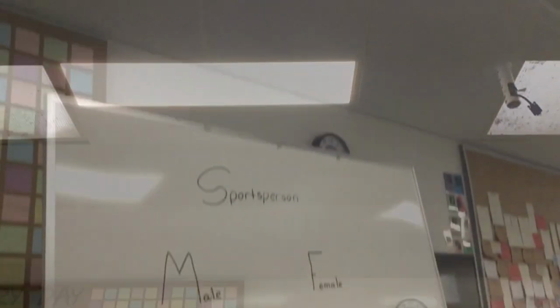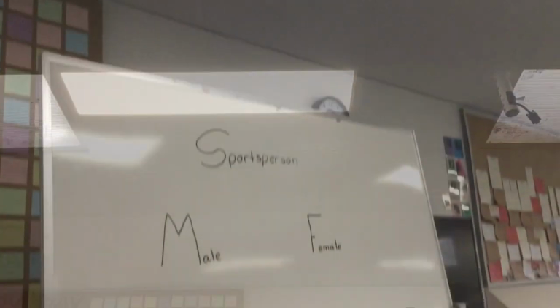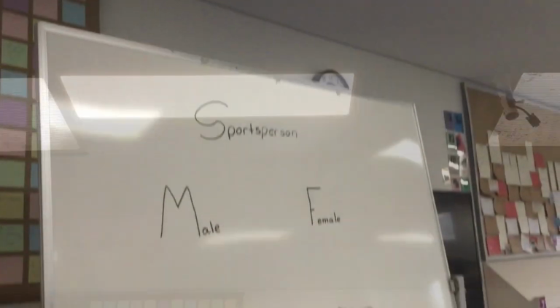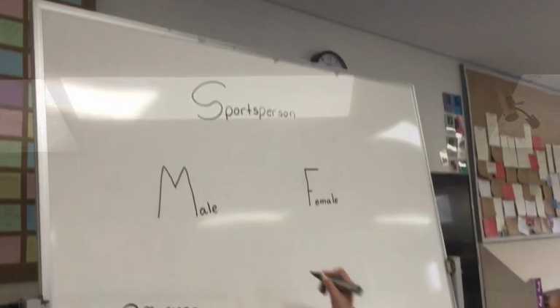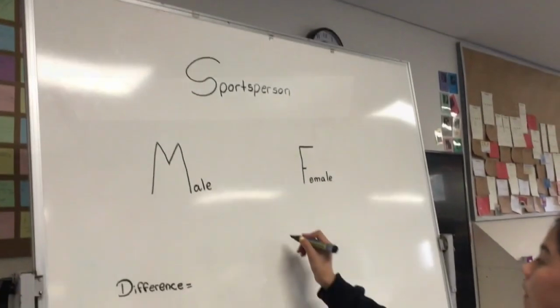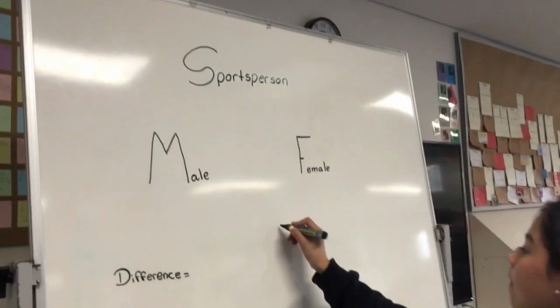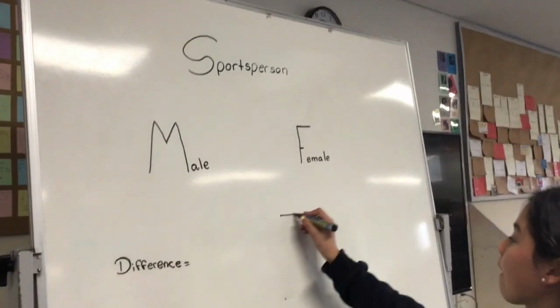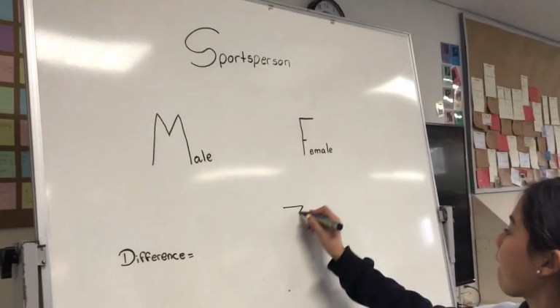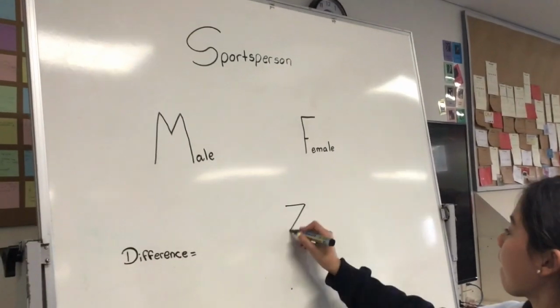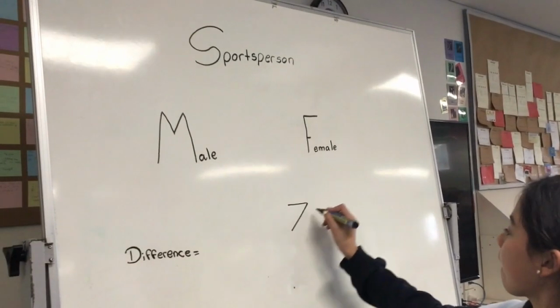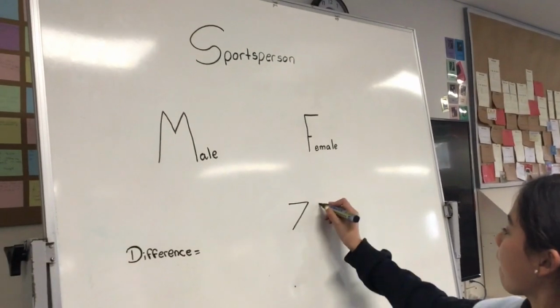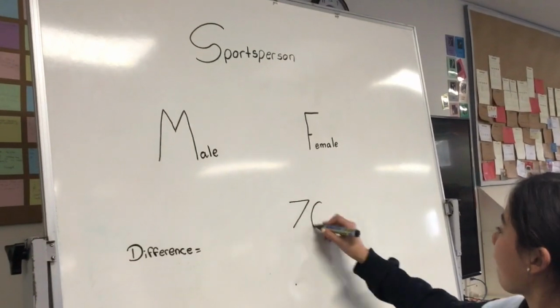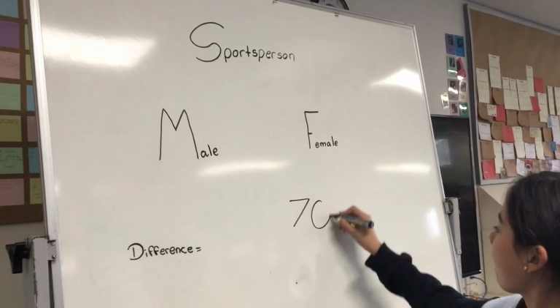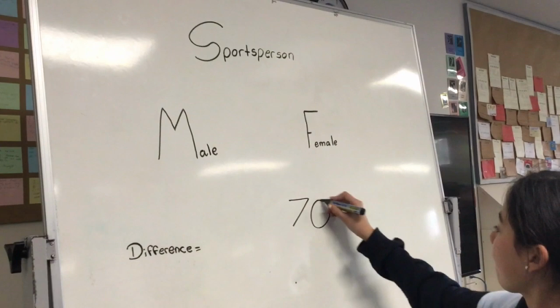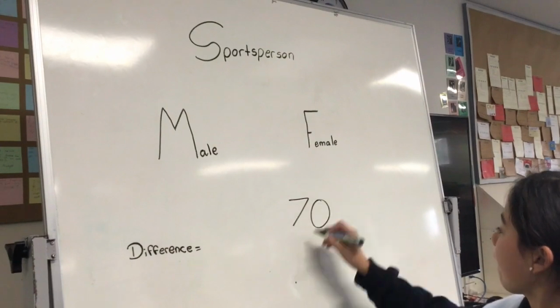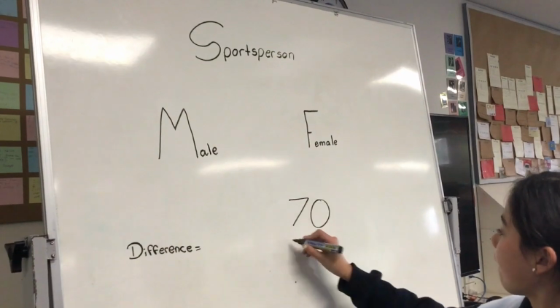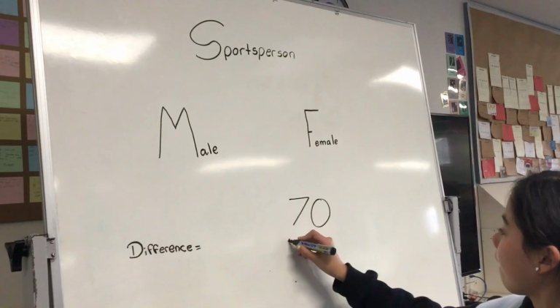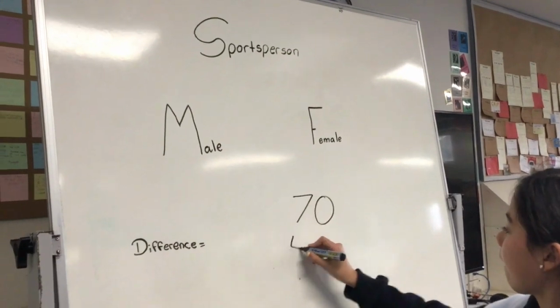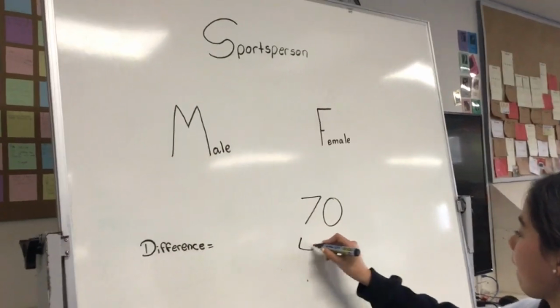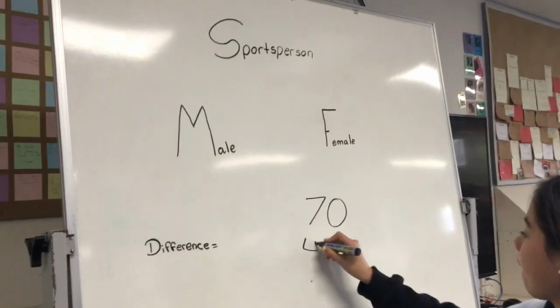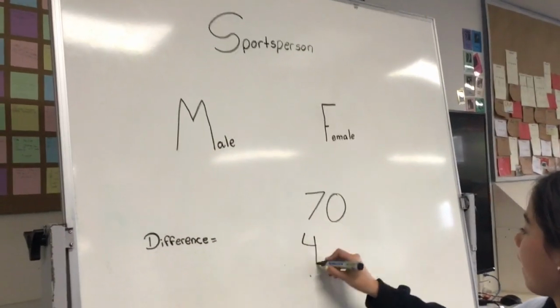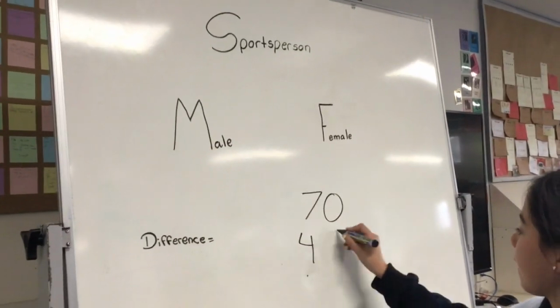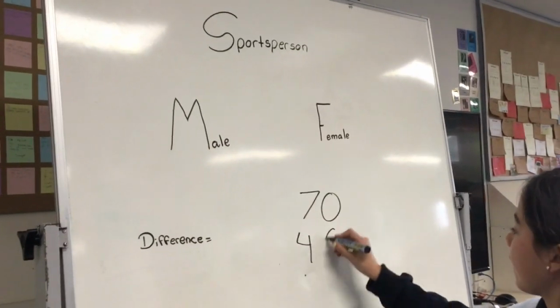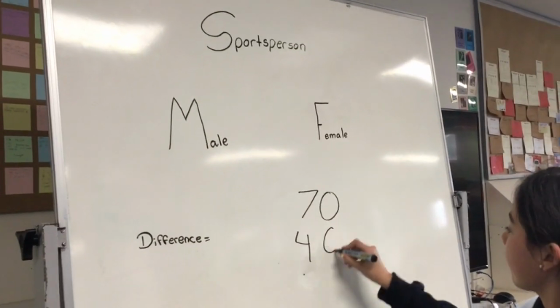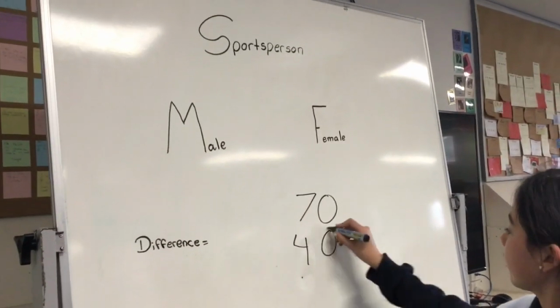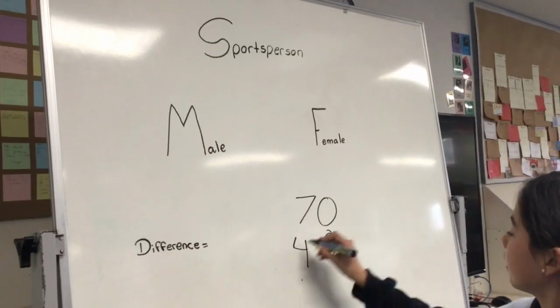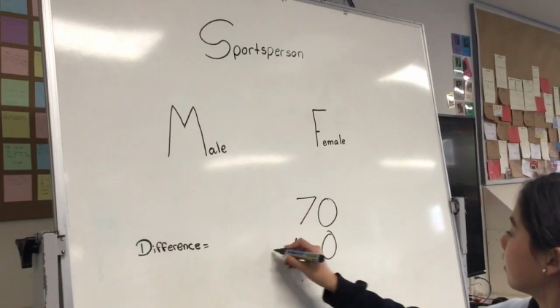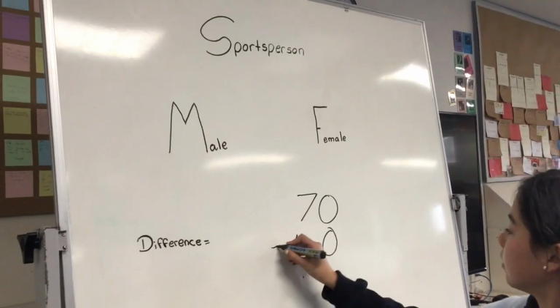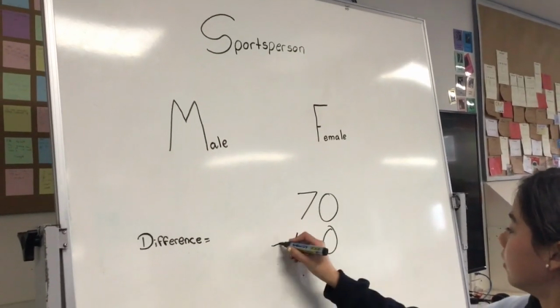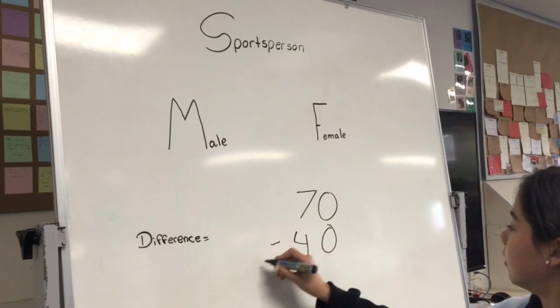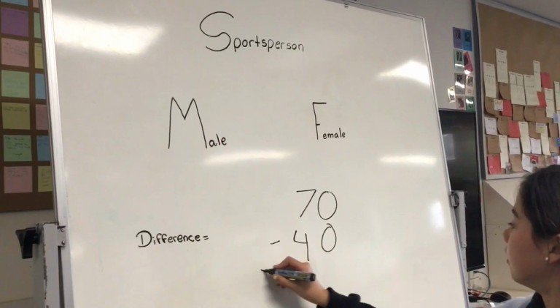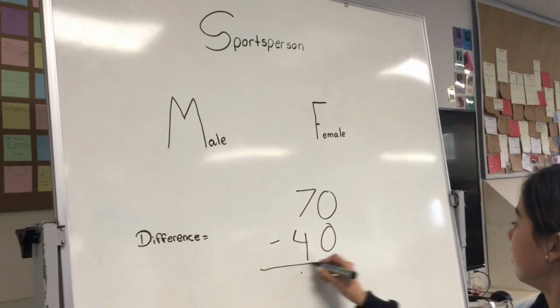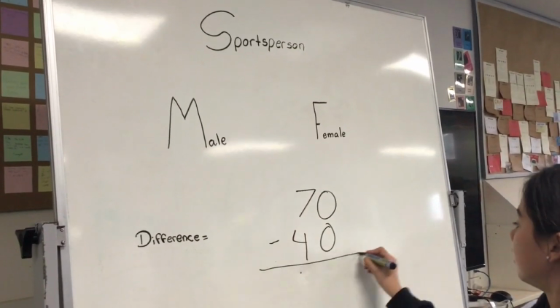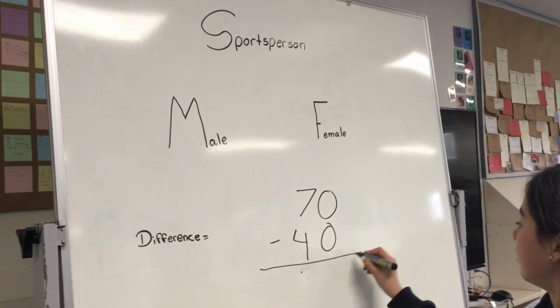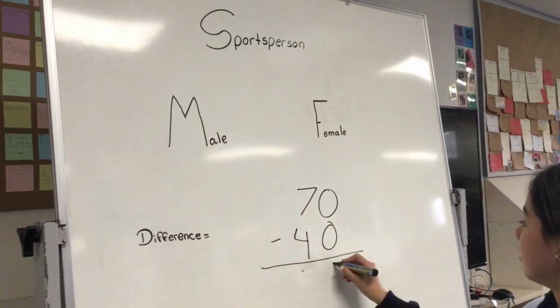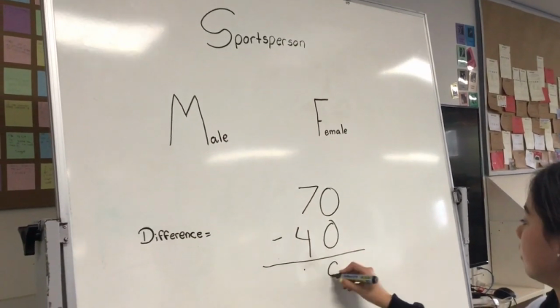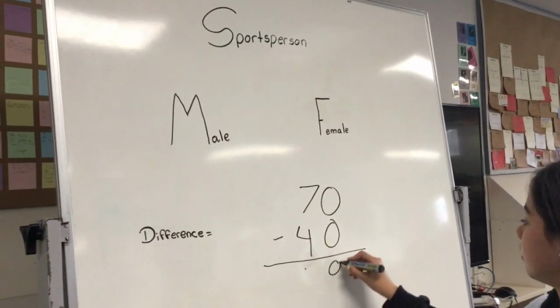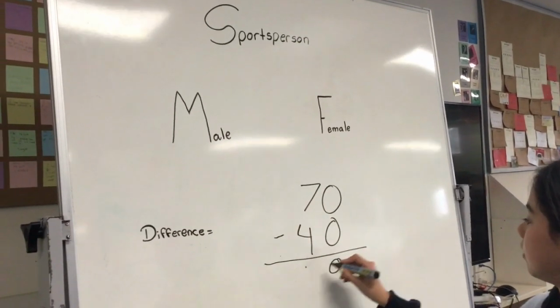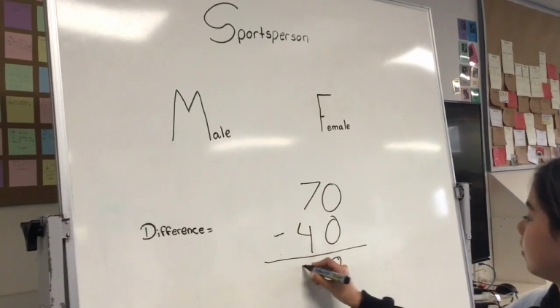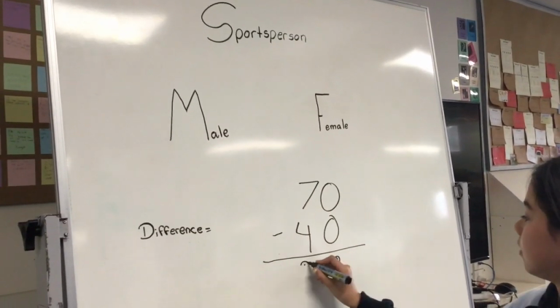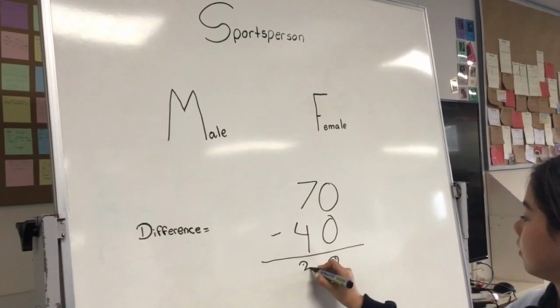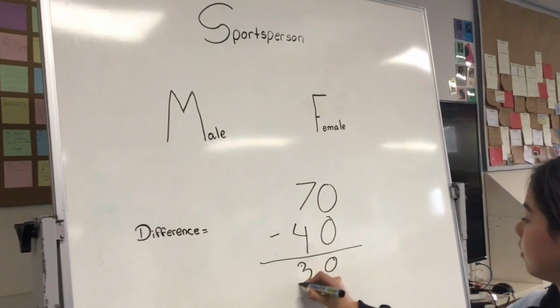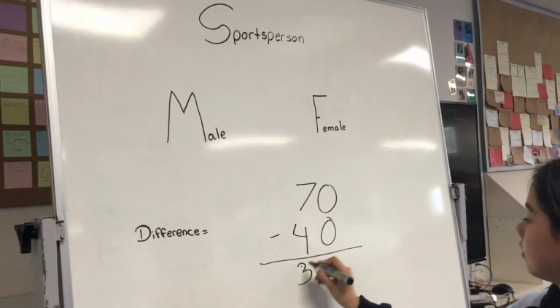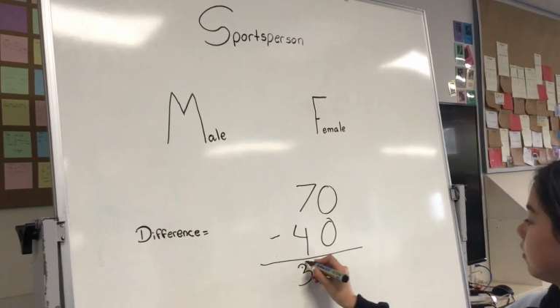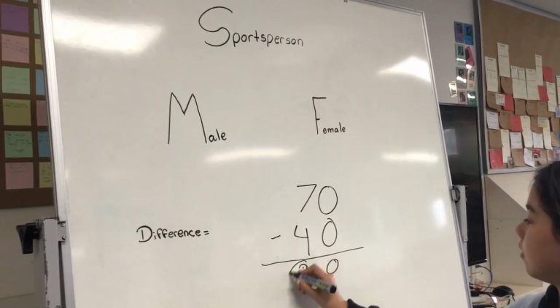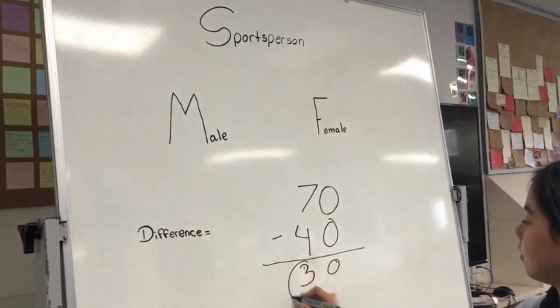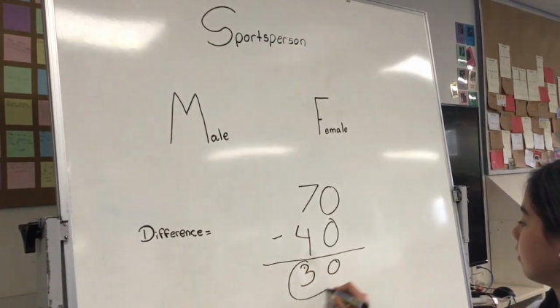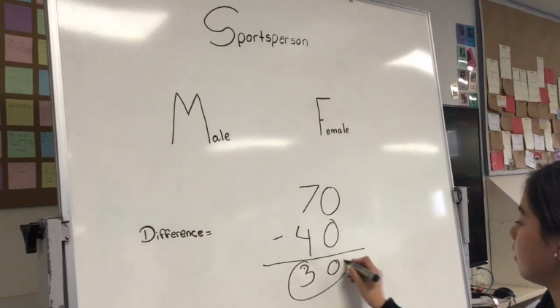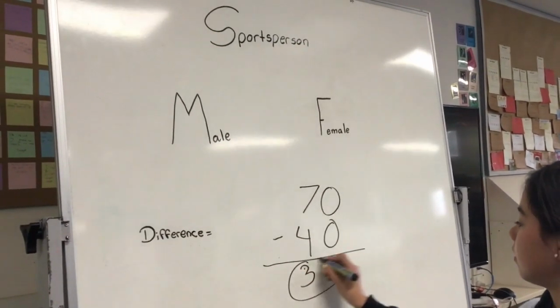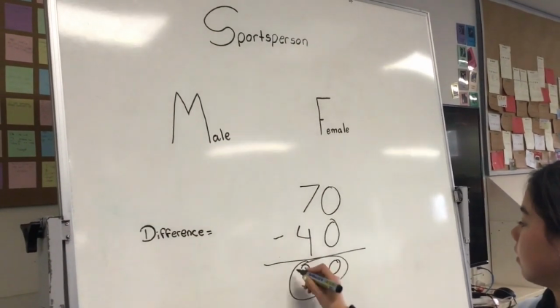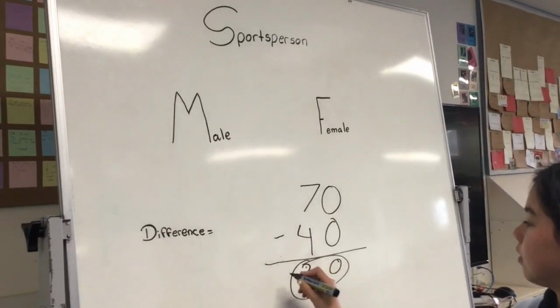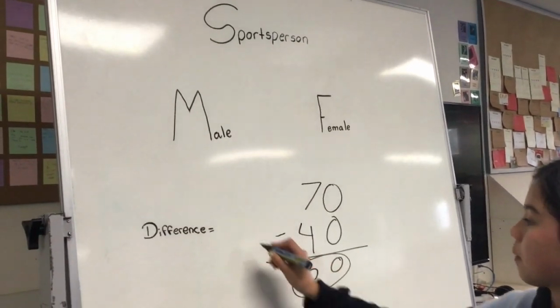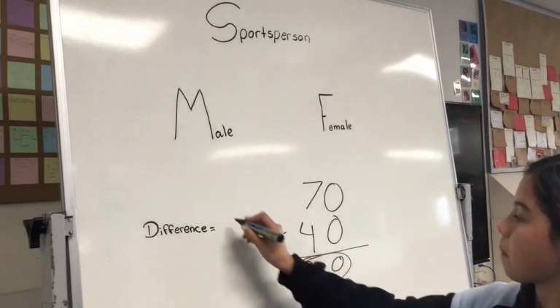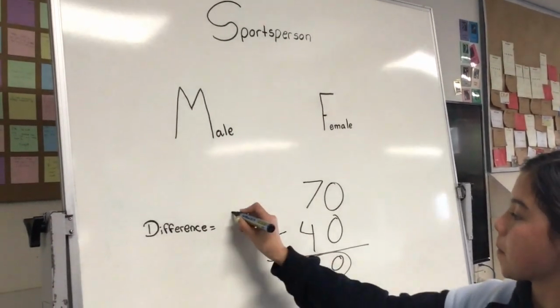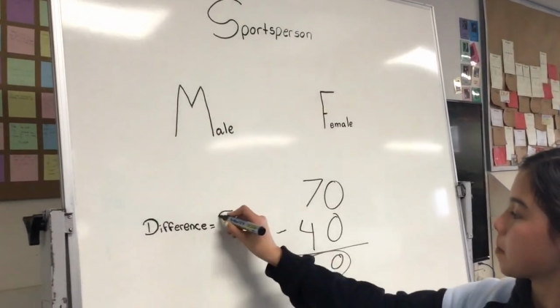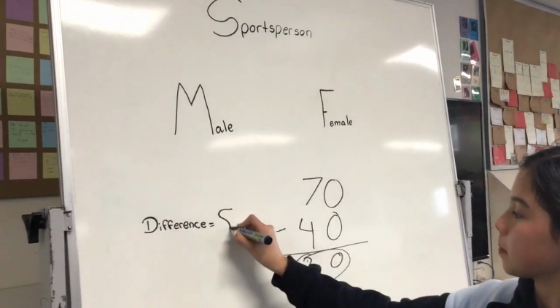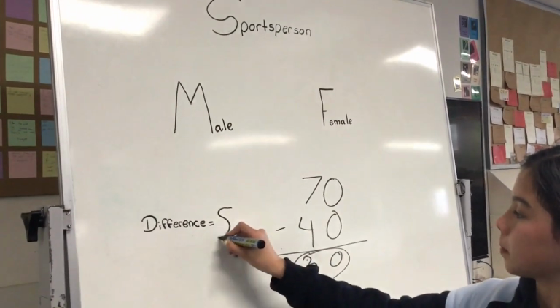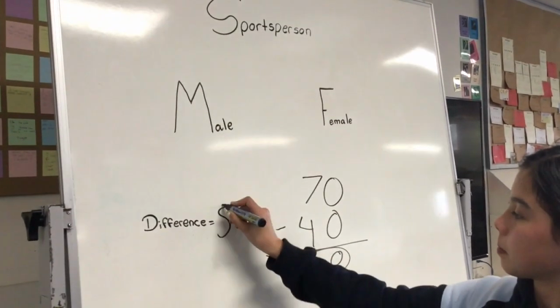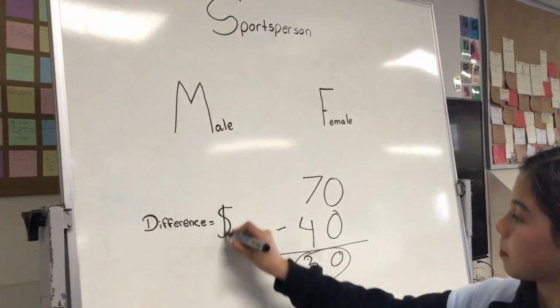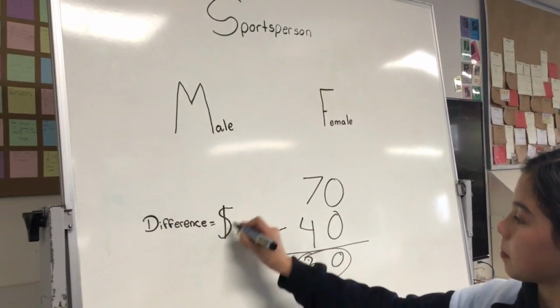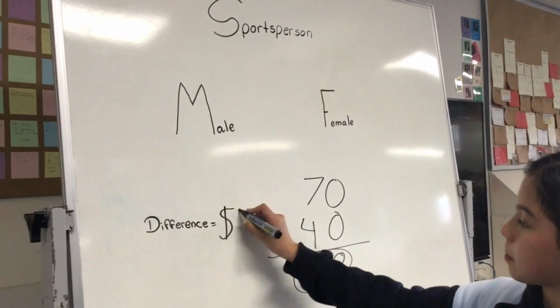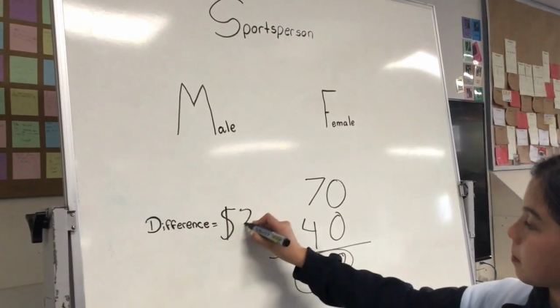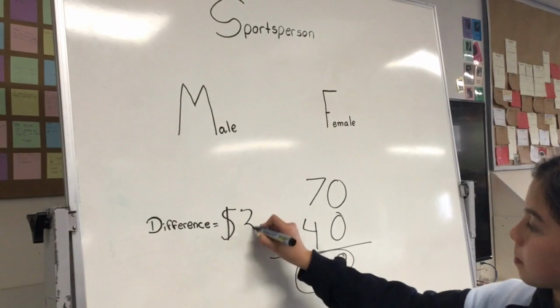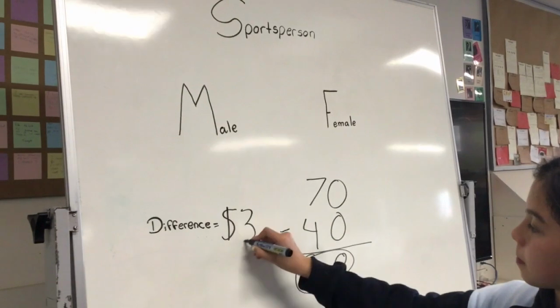A male sportsperson earns $70. Take the amount that a female earns, which is $40, which equals a $30 difference.